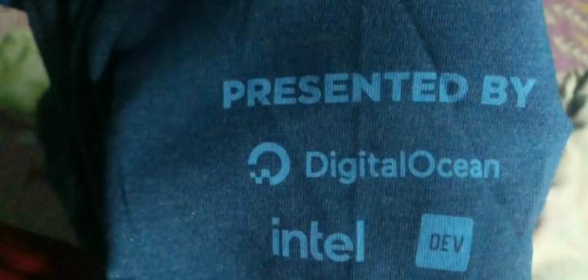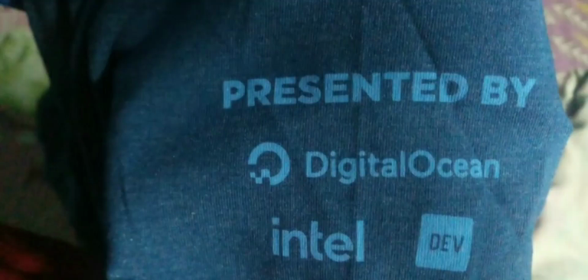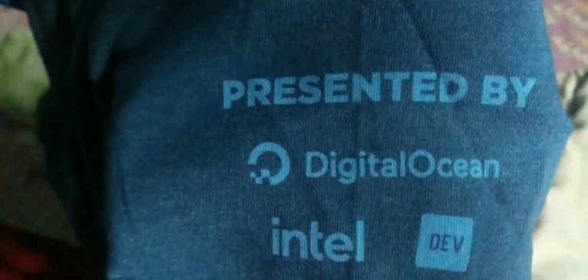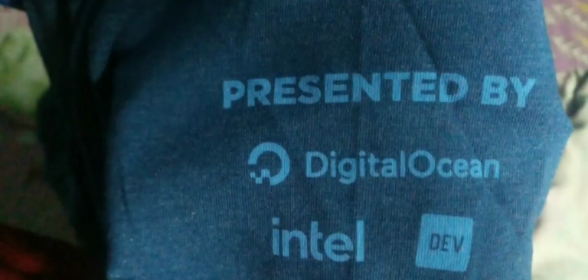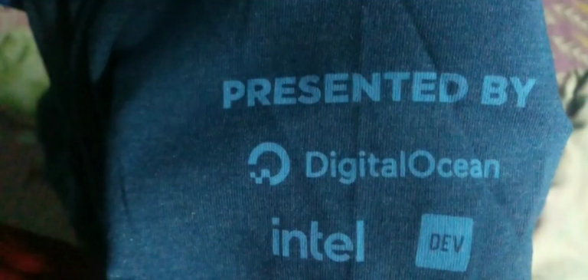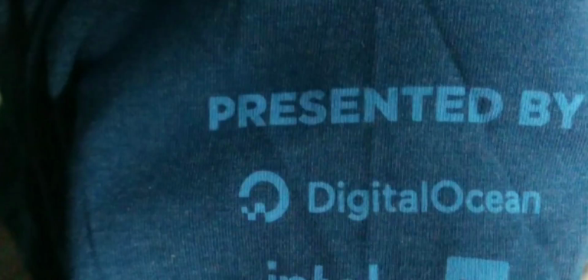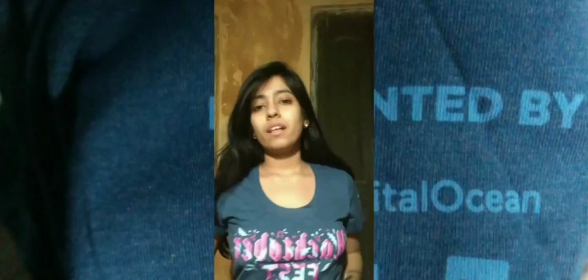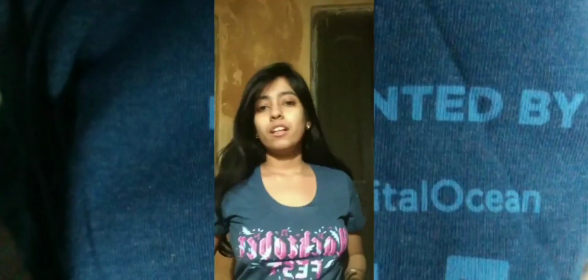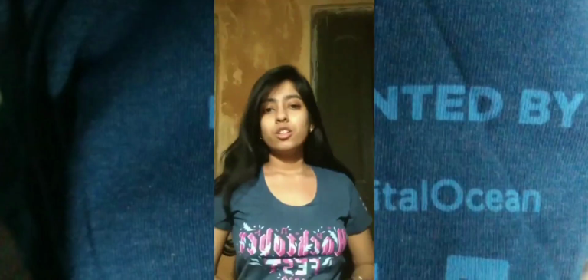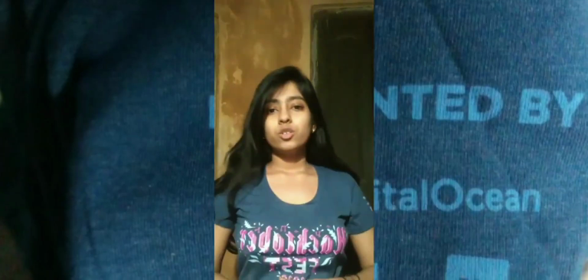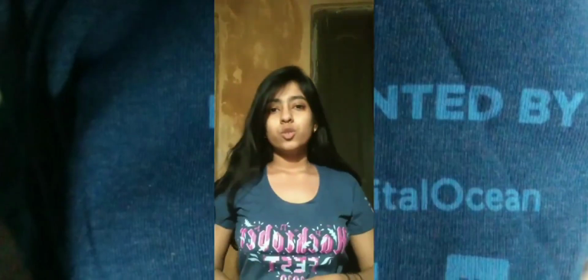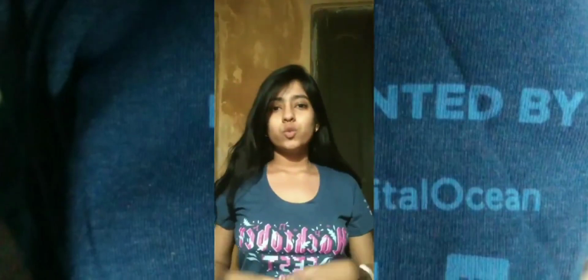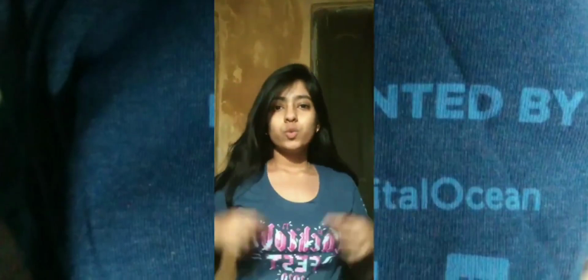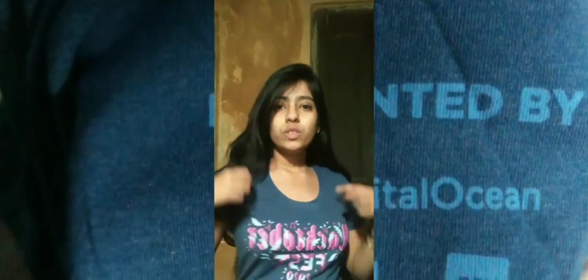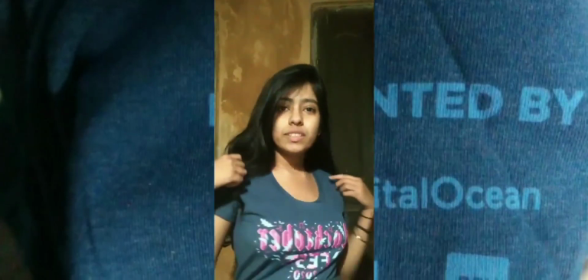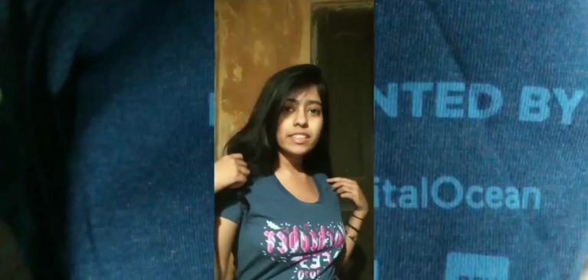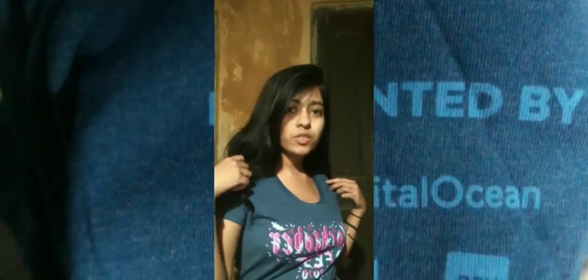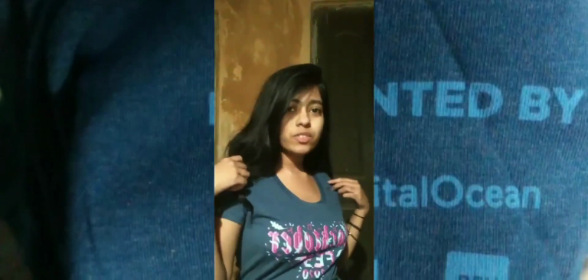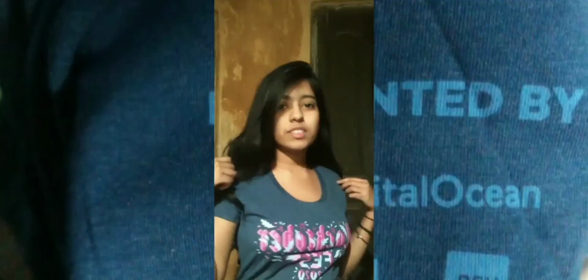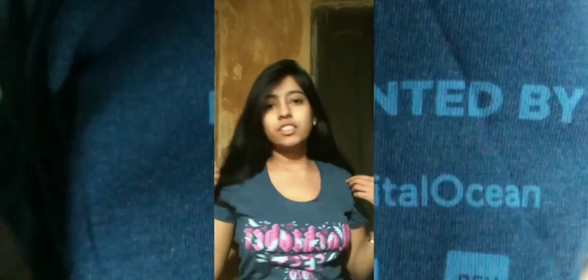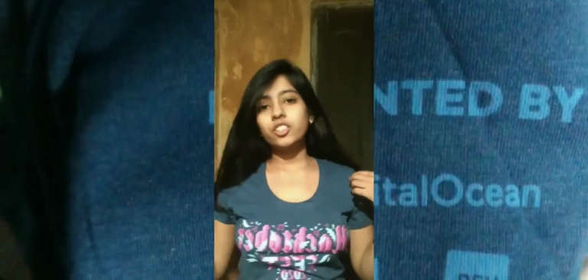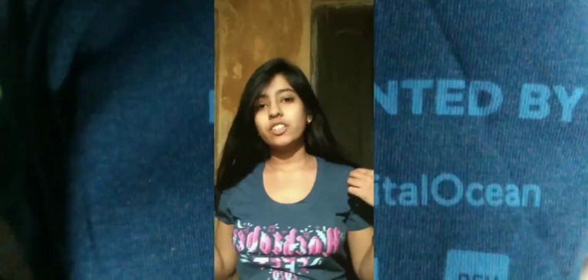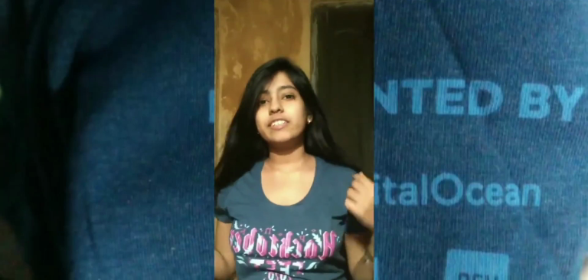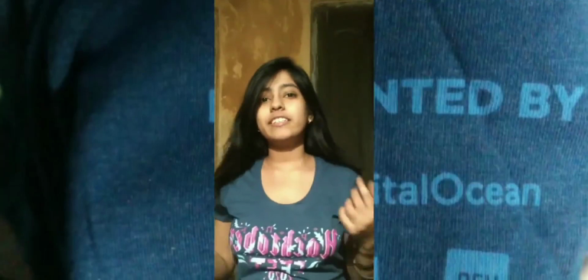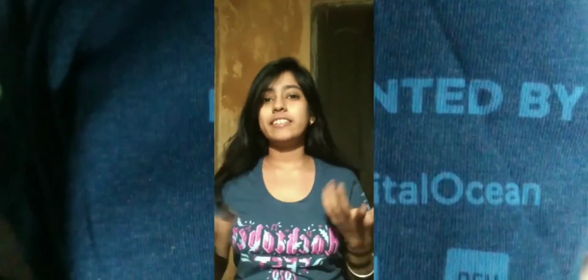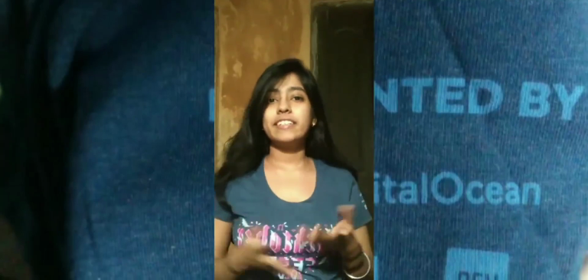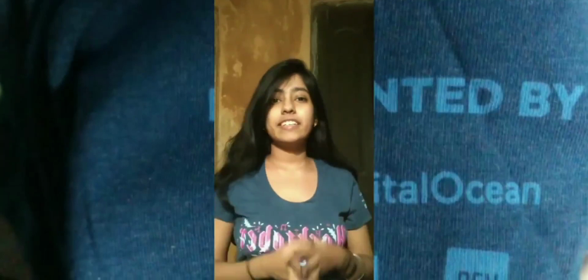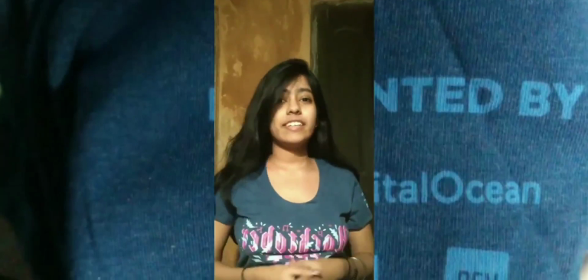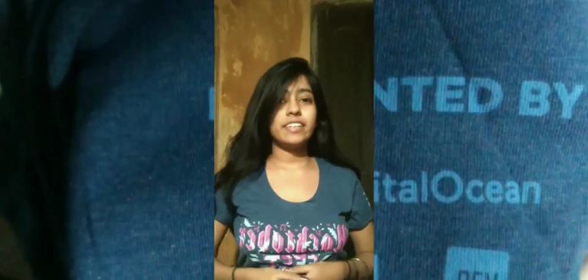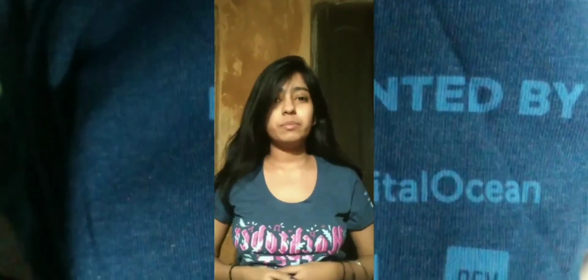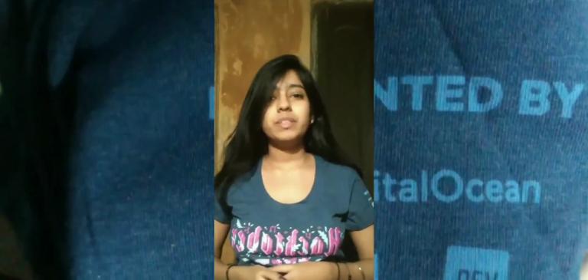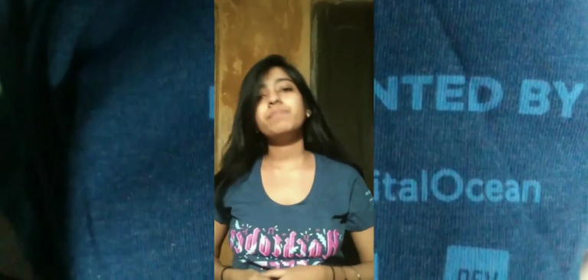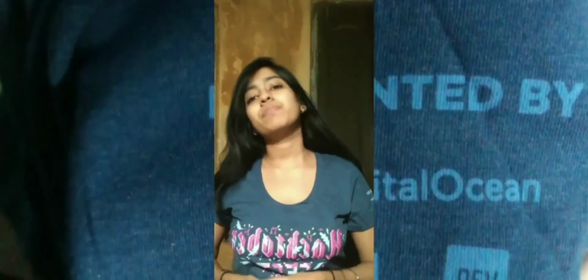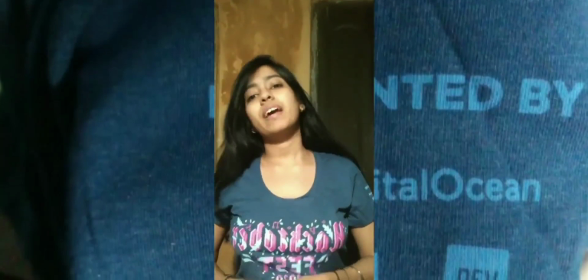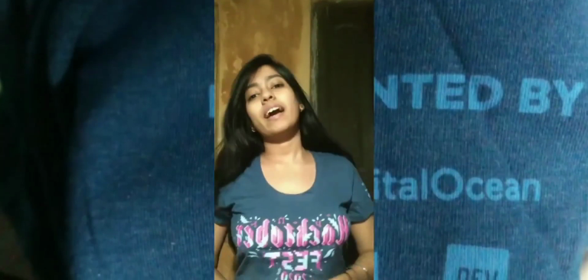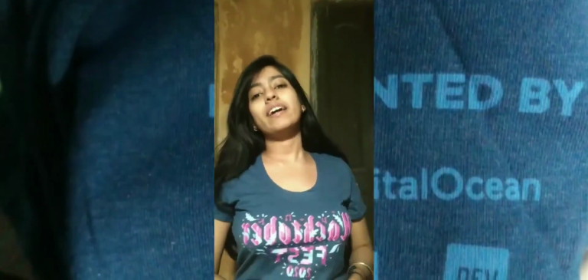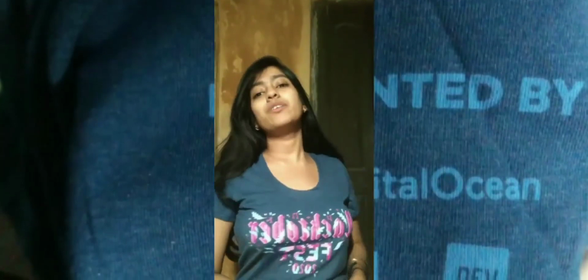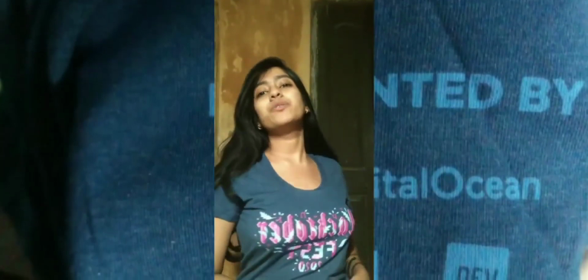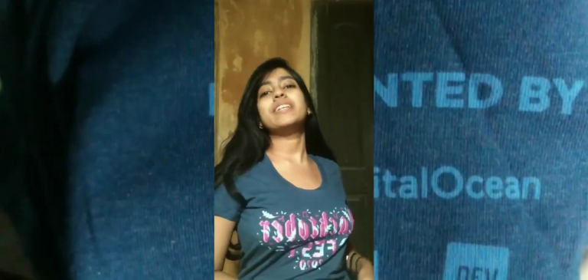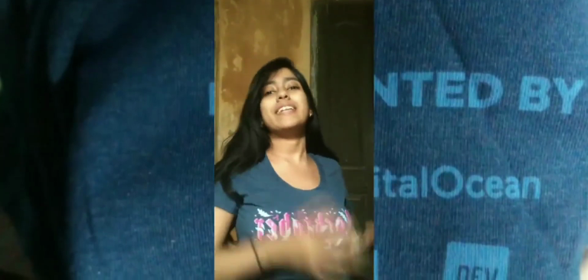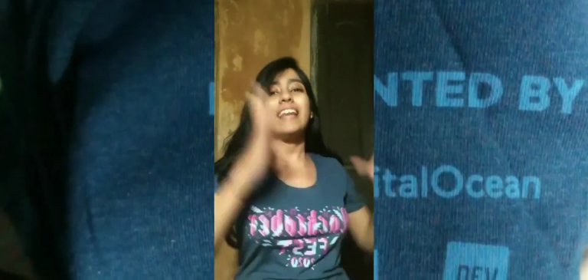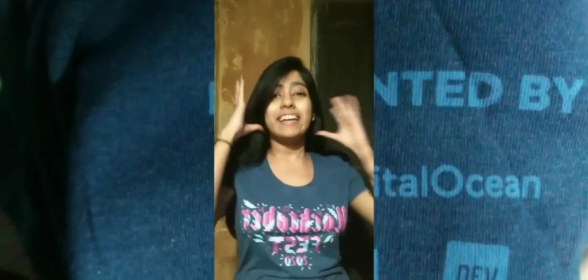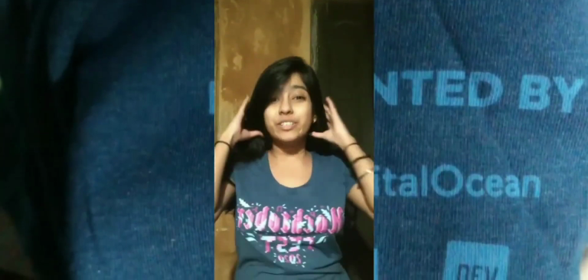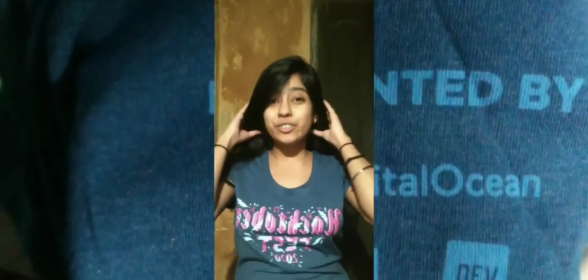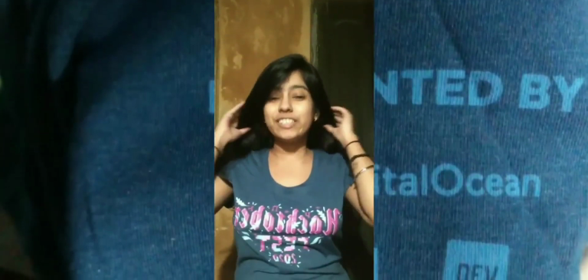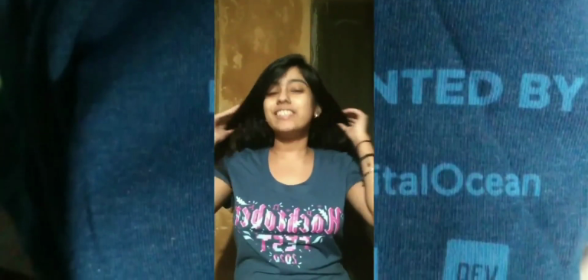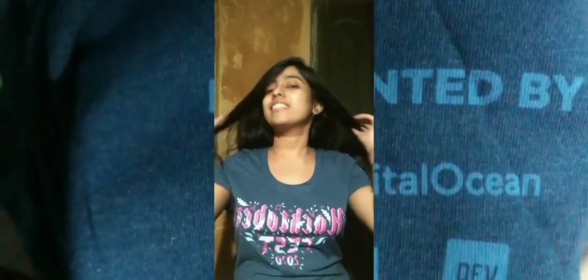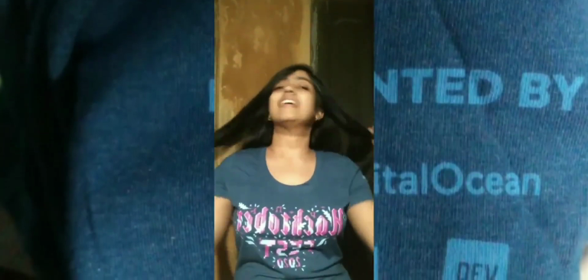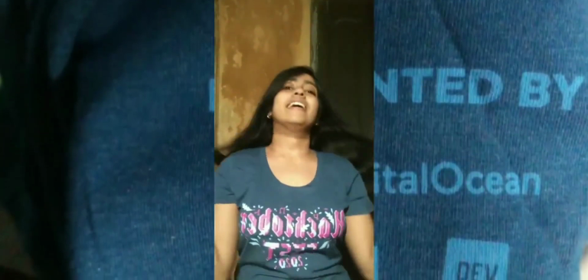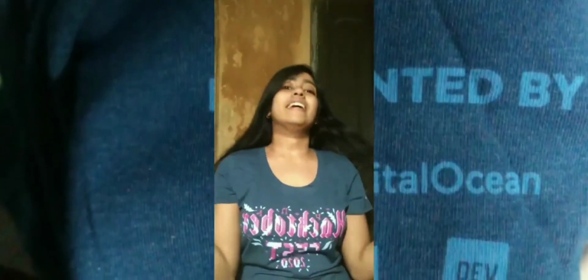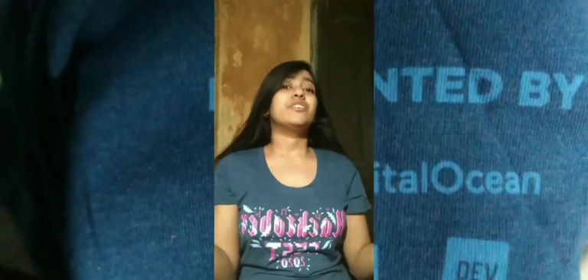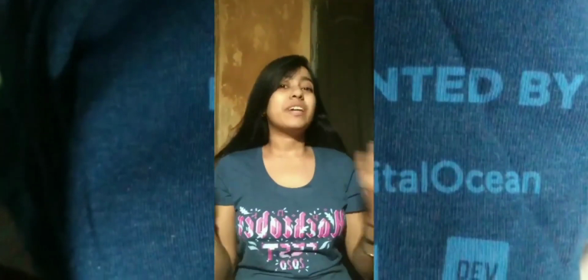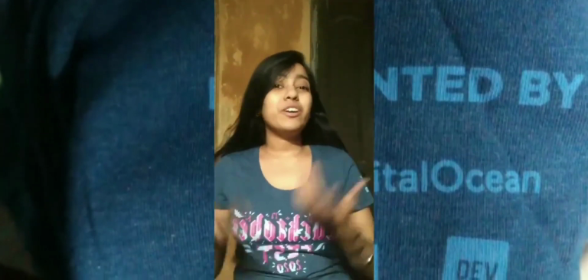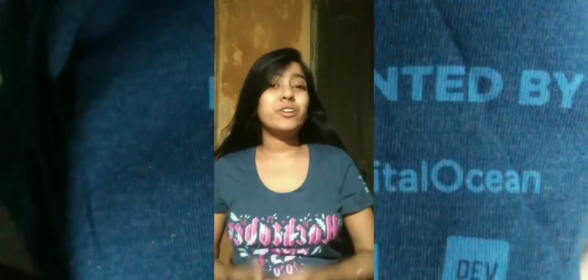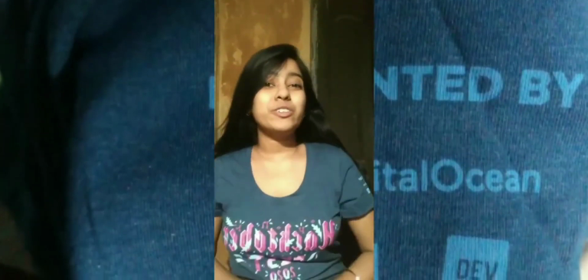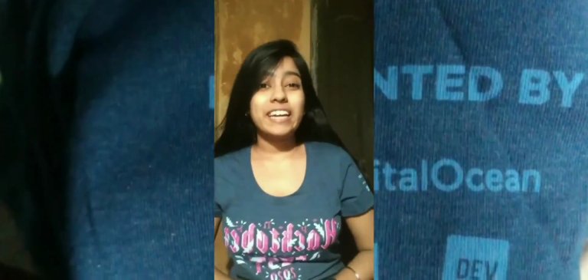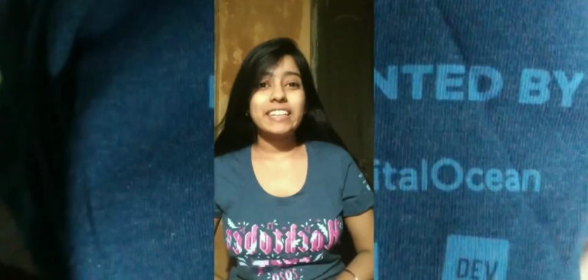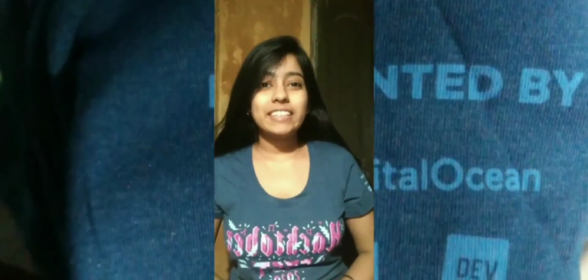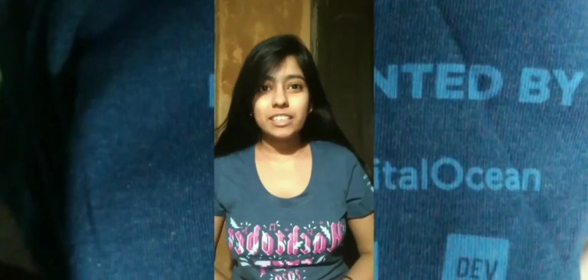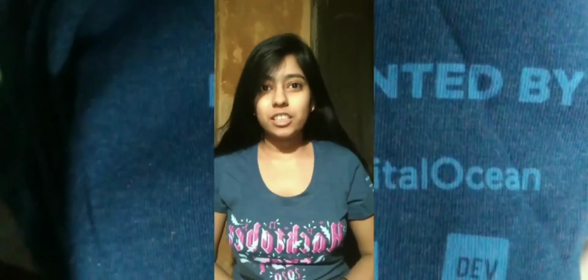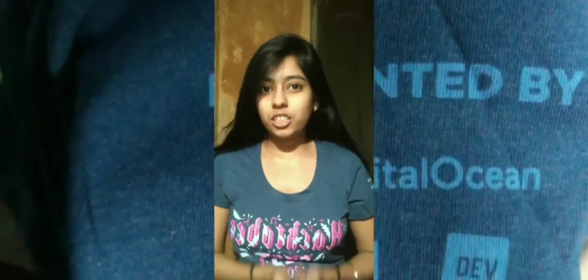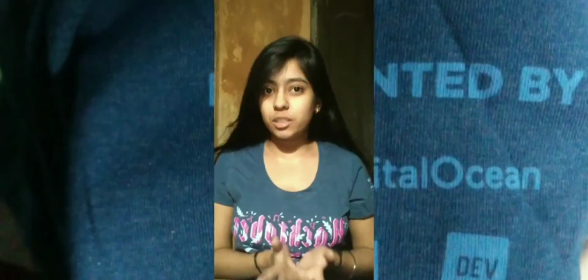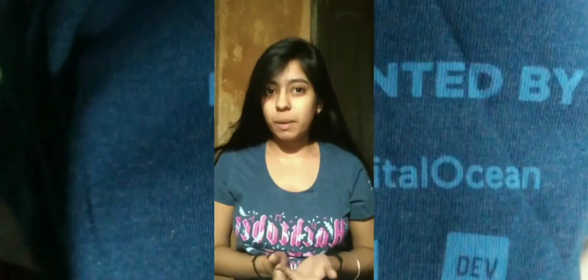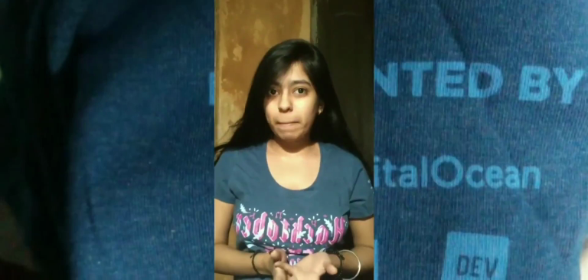So this was the shirt they sent me — and who doesn't like goodies?